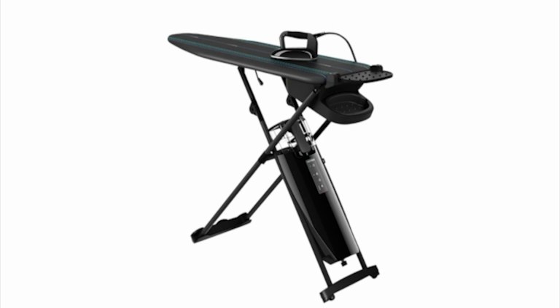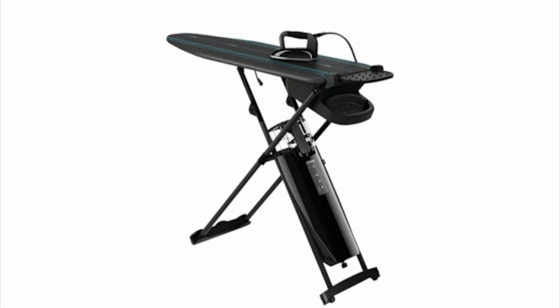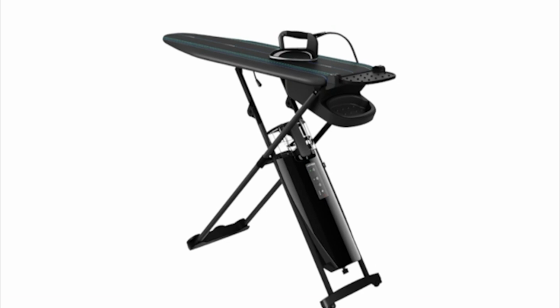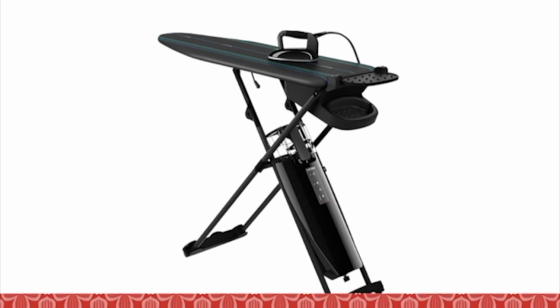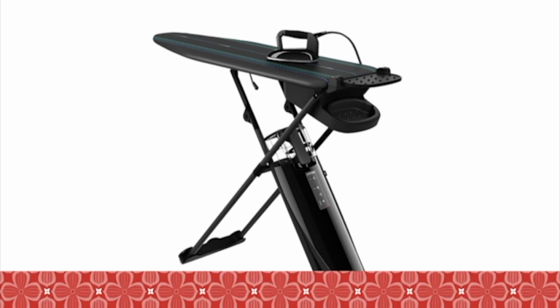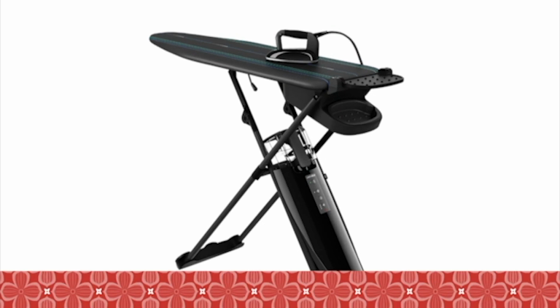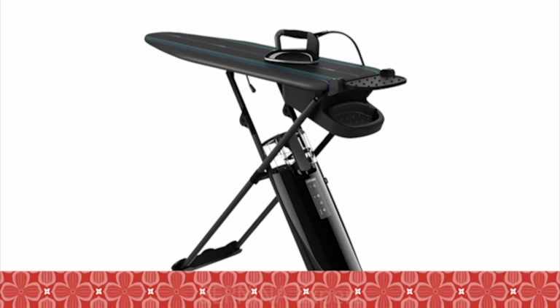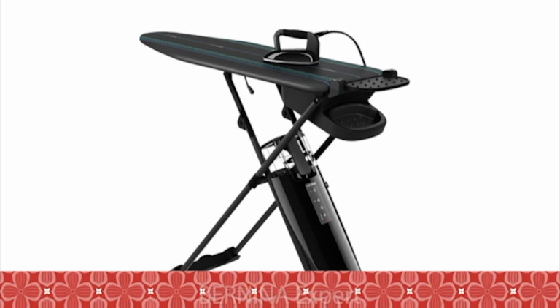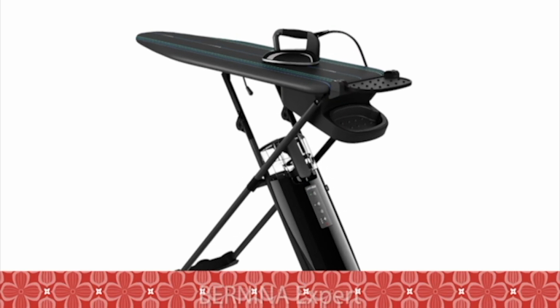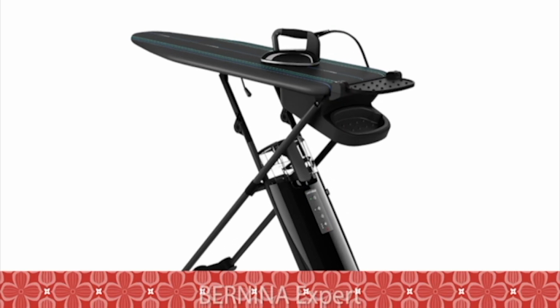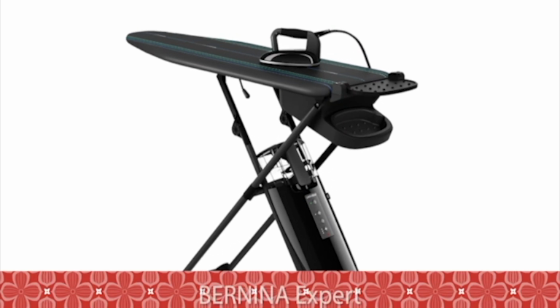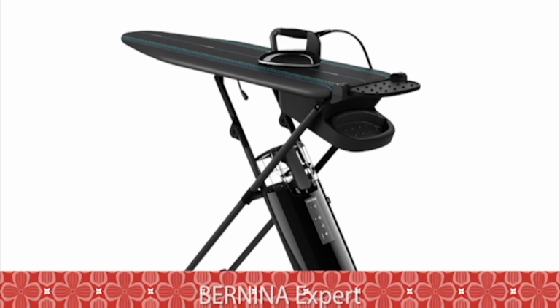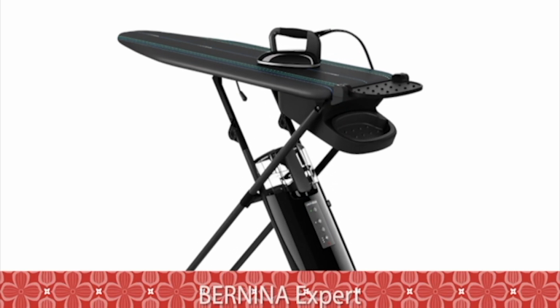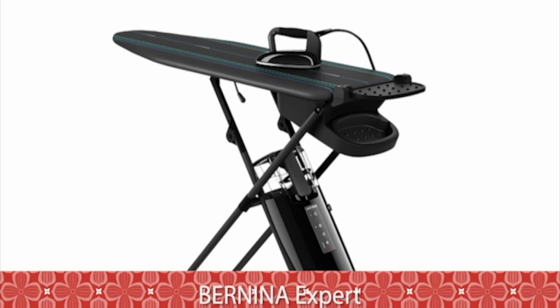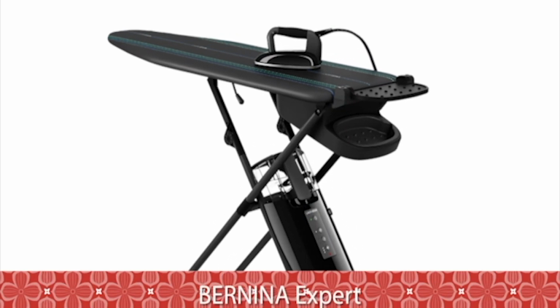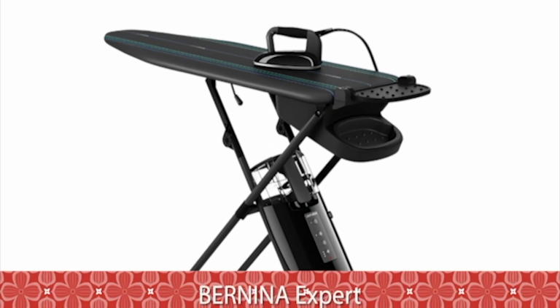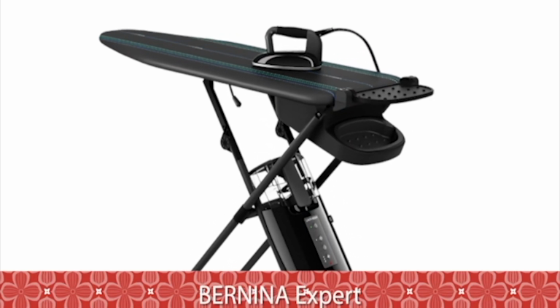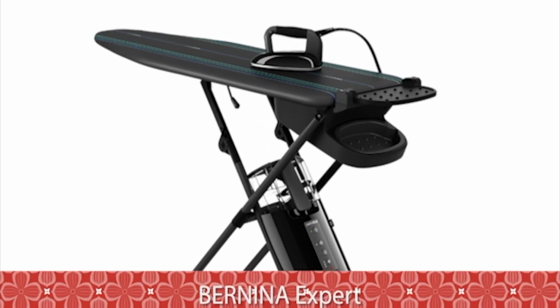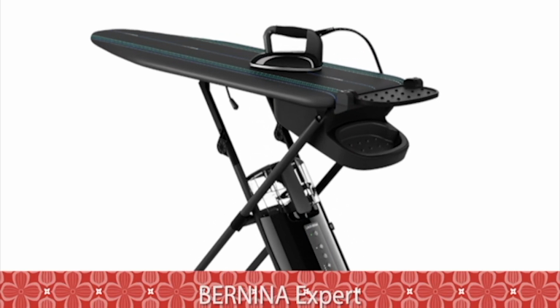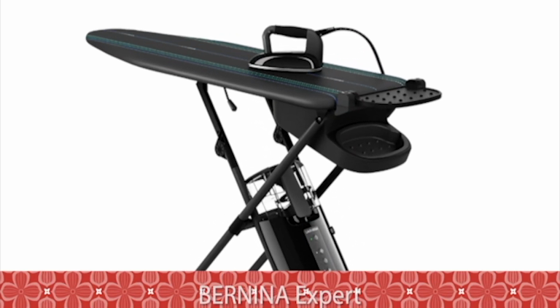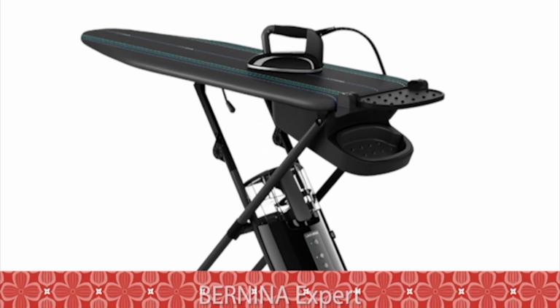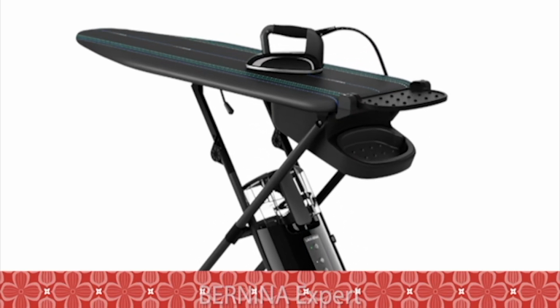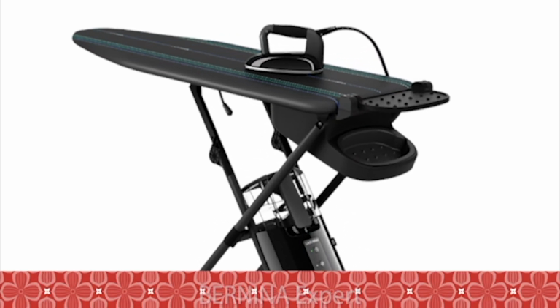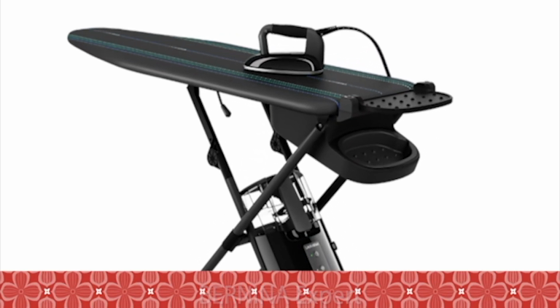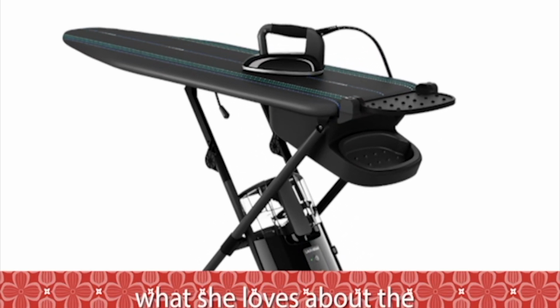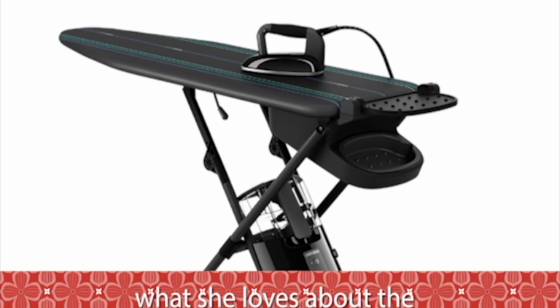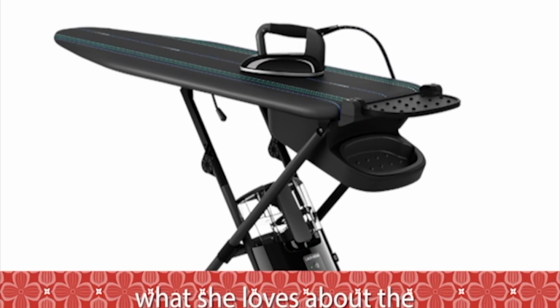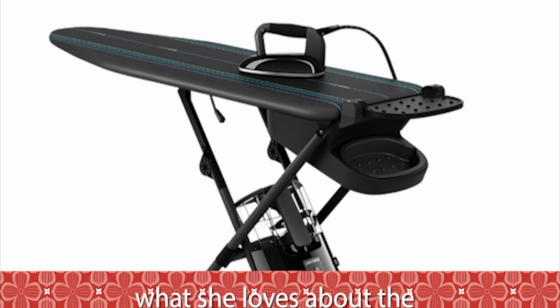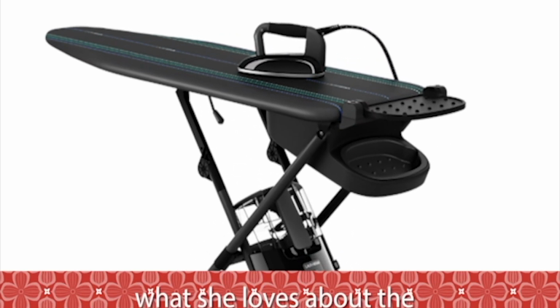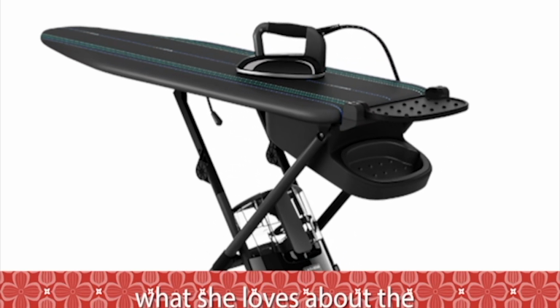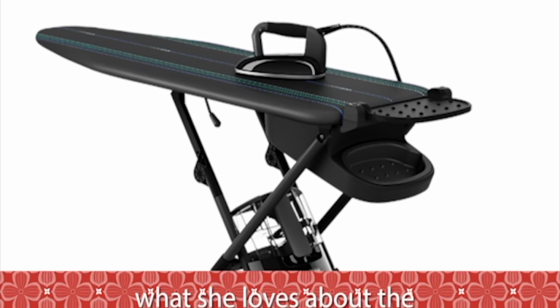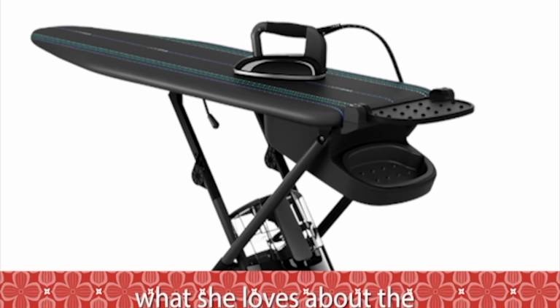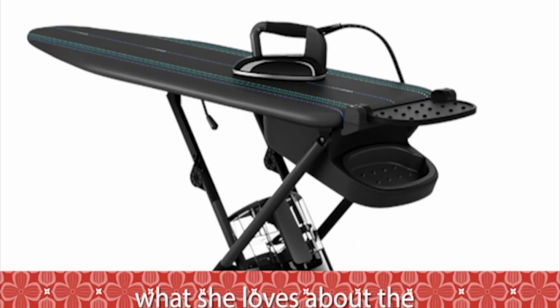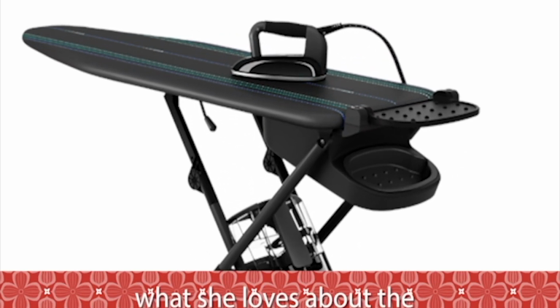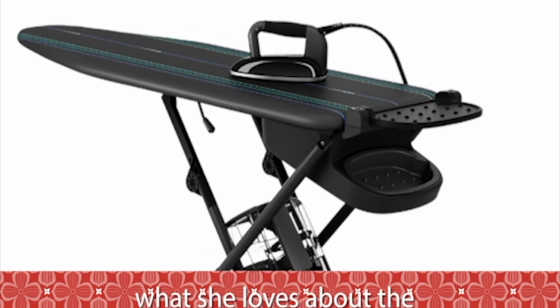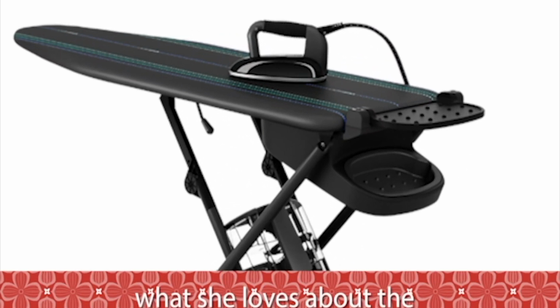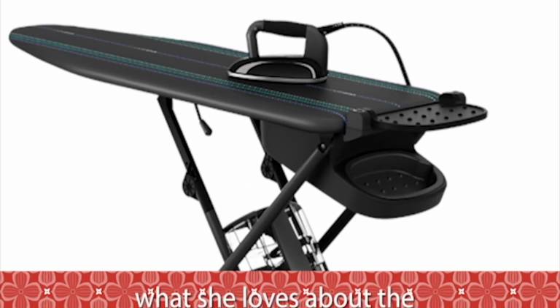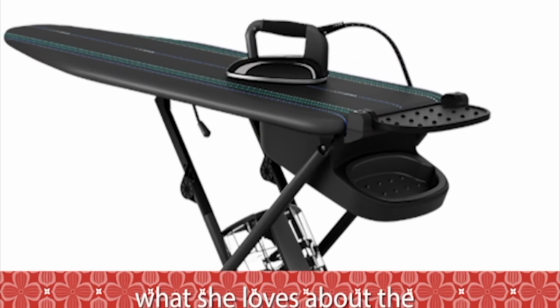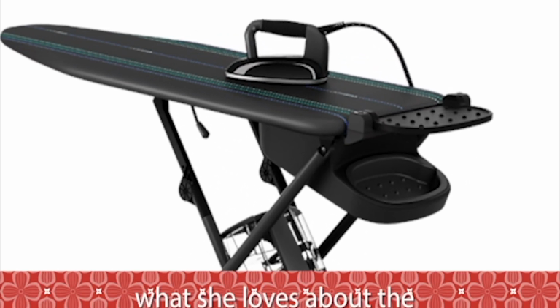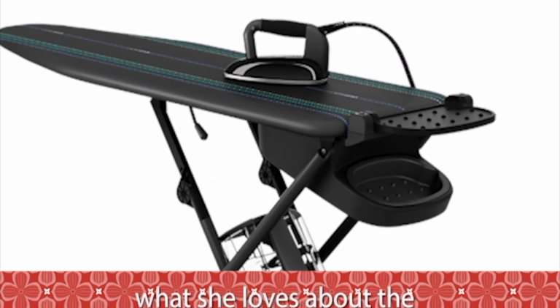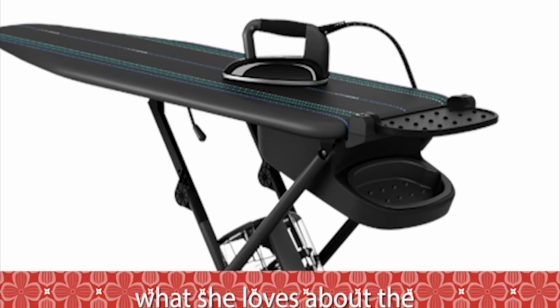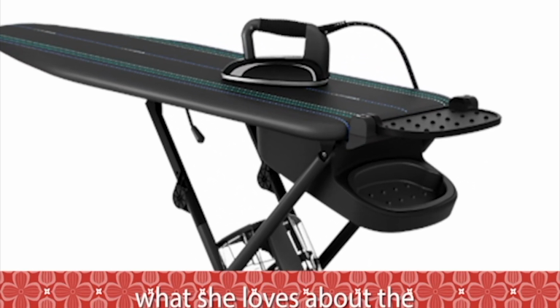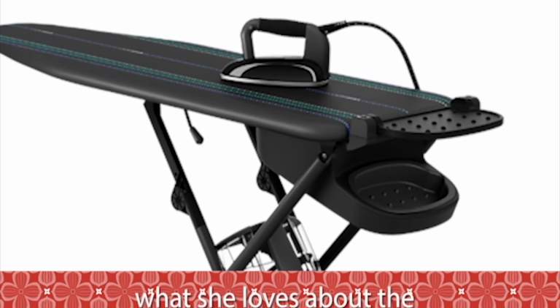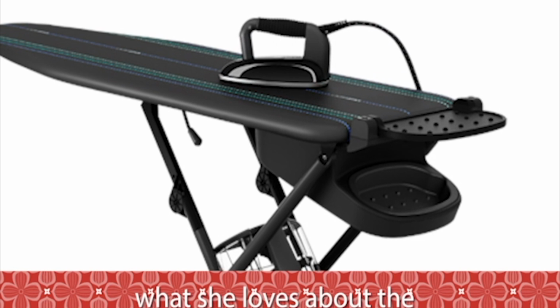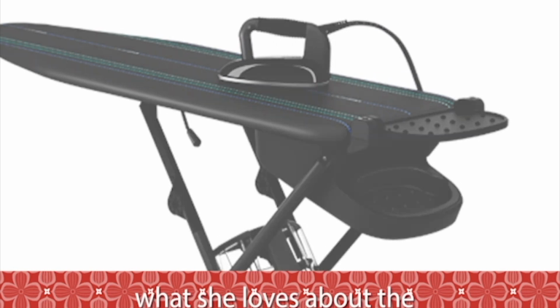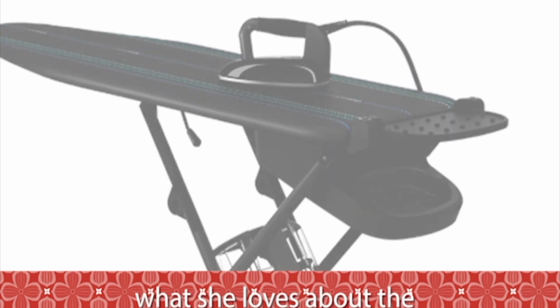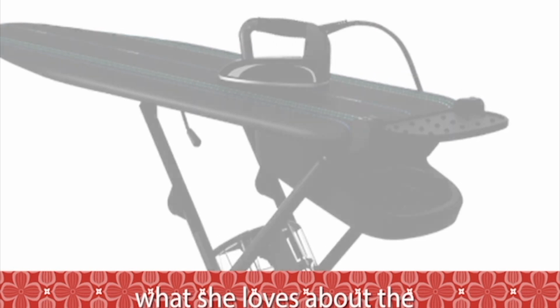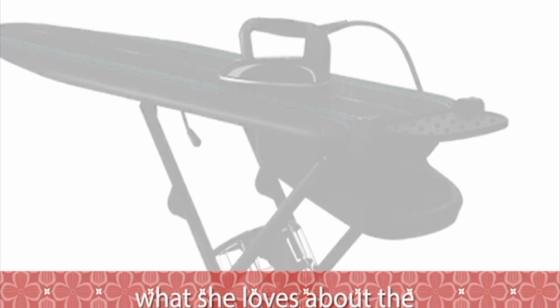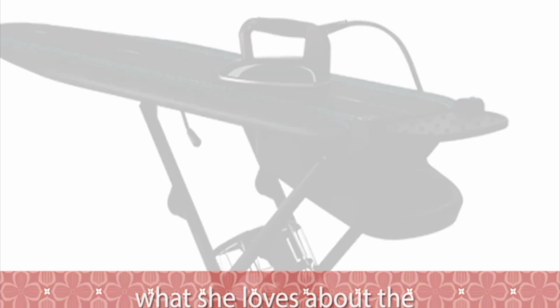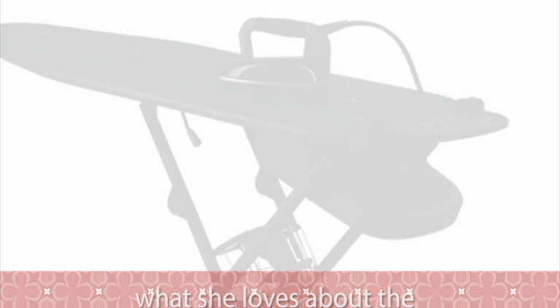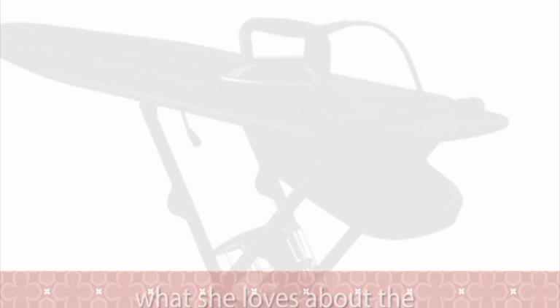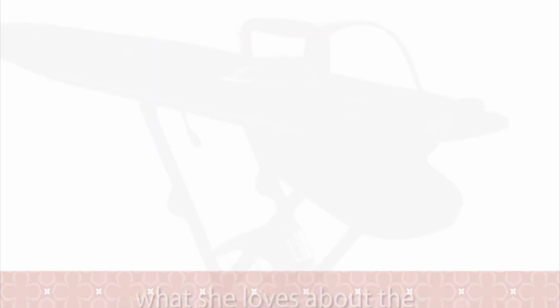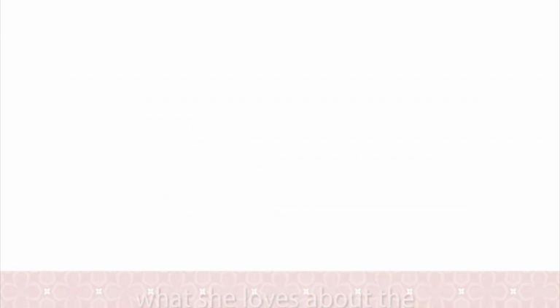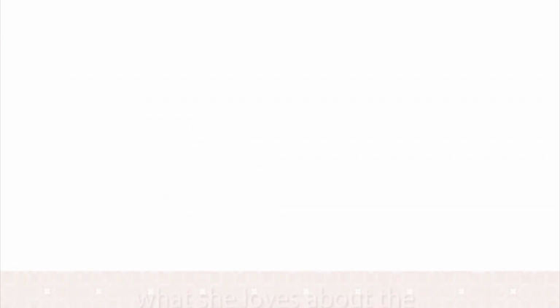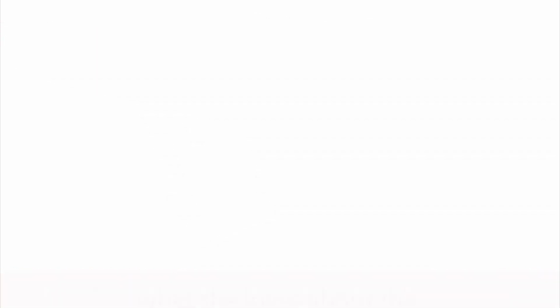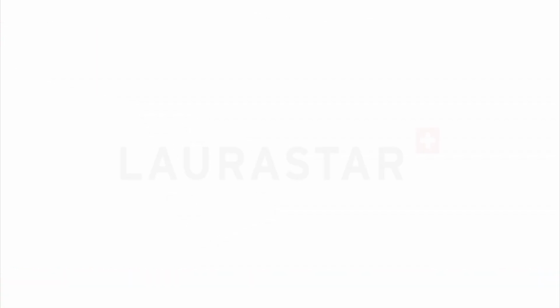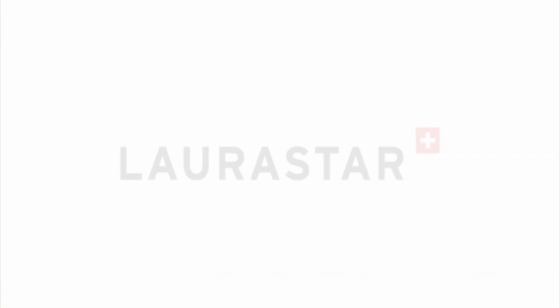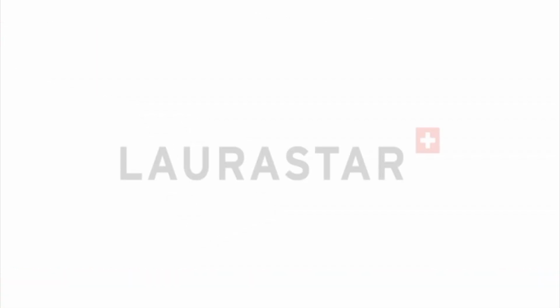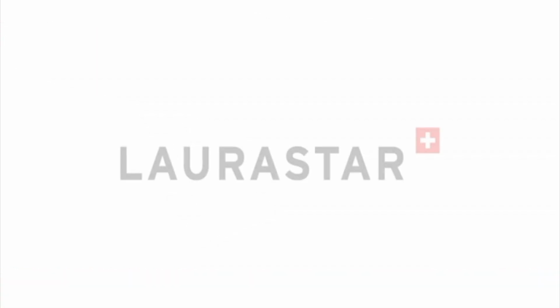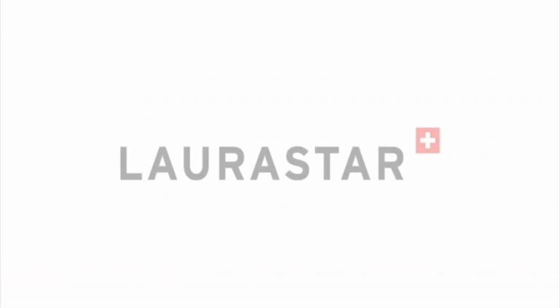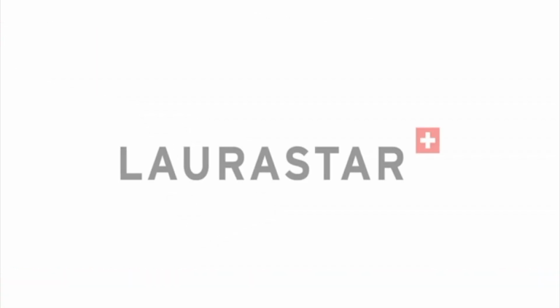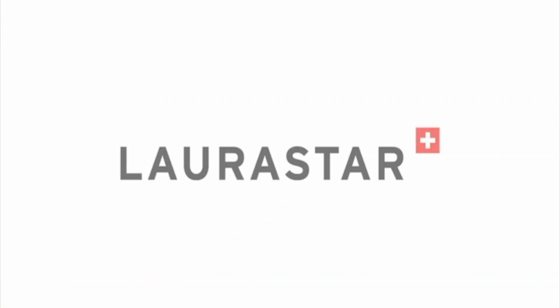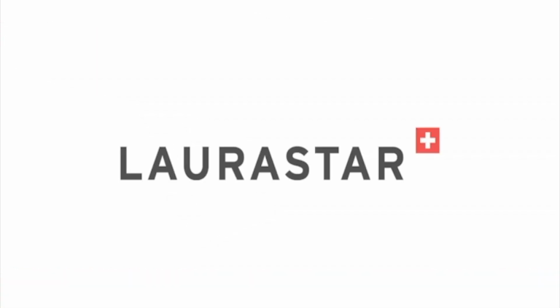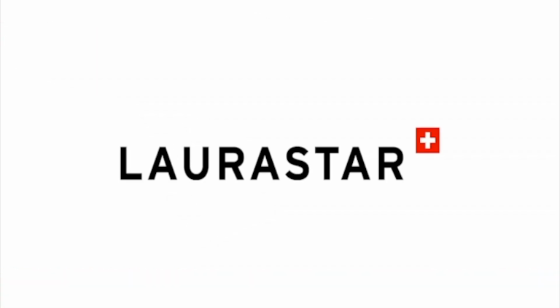I'm Bernina quilting expert Amanda Murphy and these are the top 10 things that I love about the Lorastar Smart U ironing system.